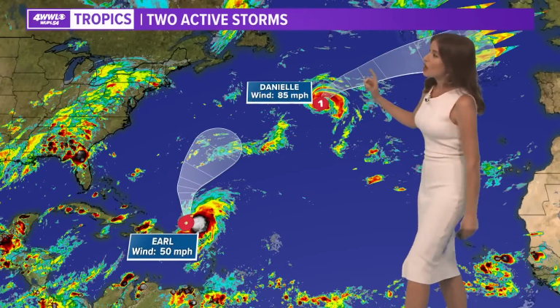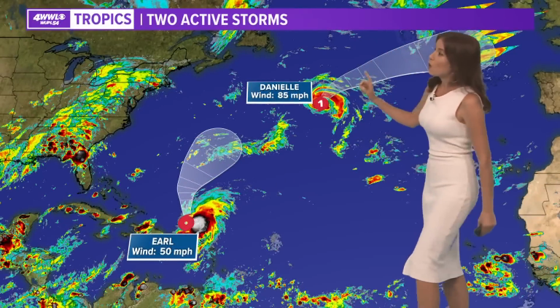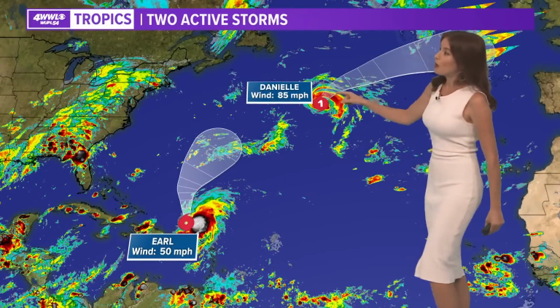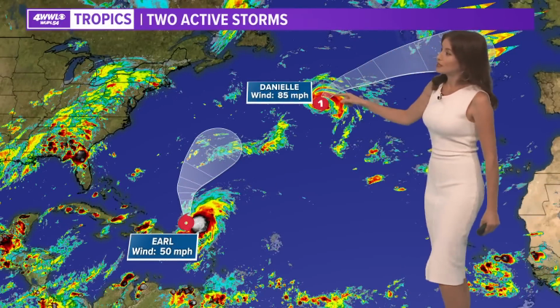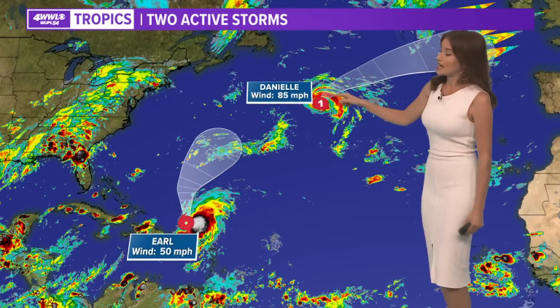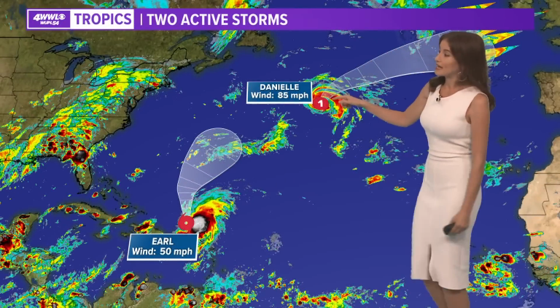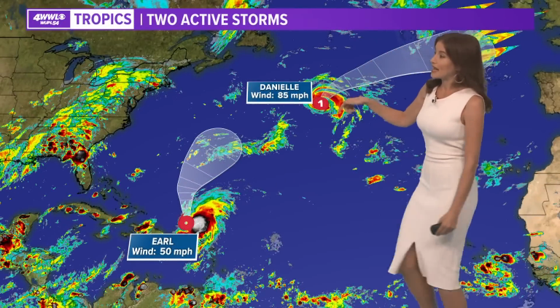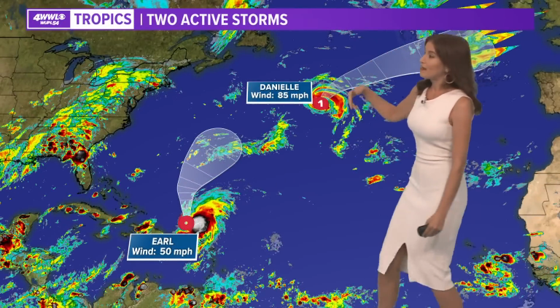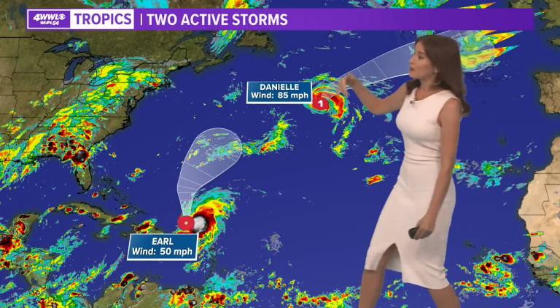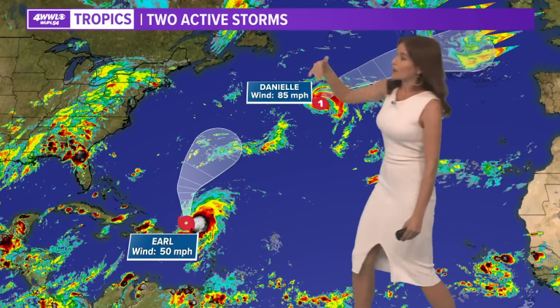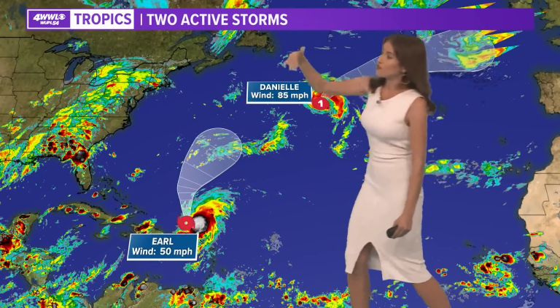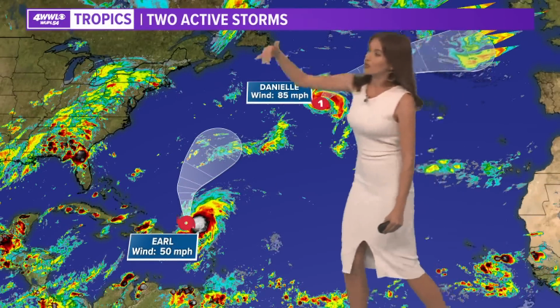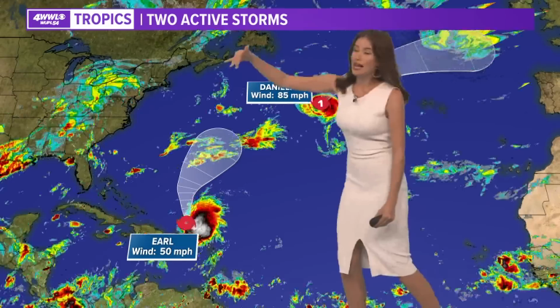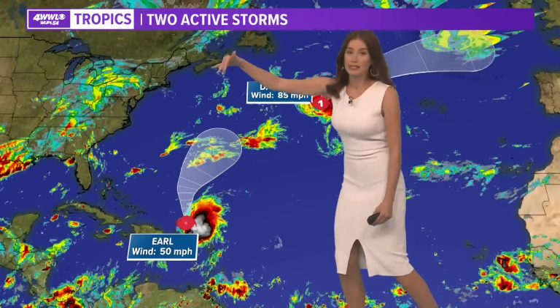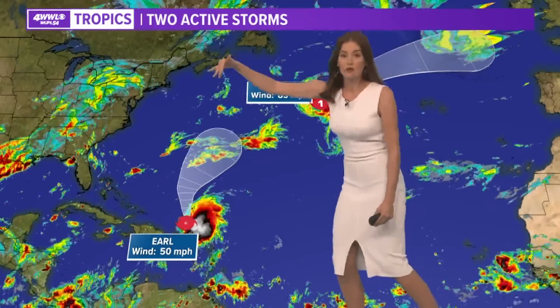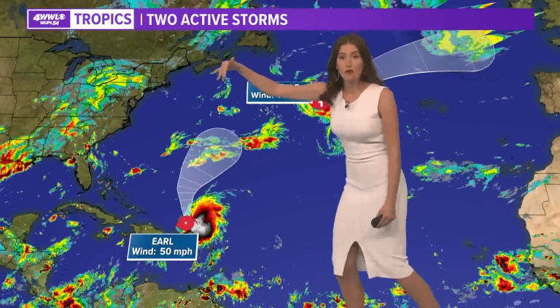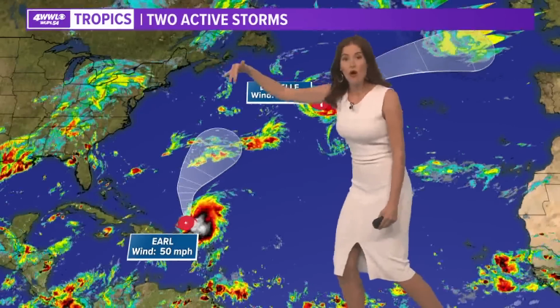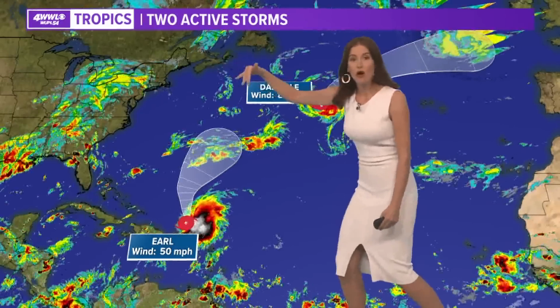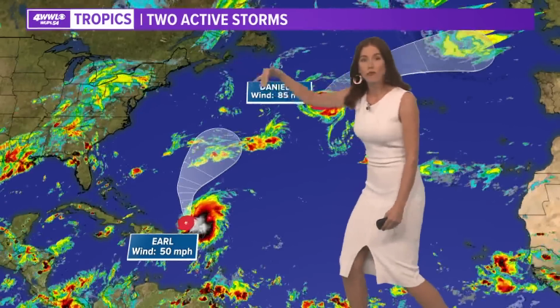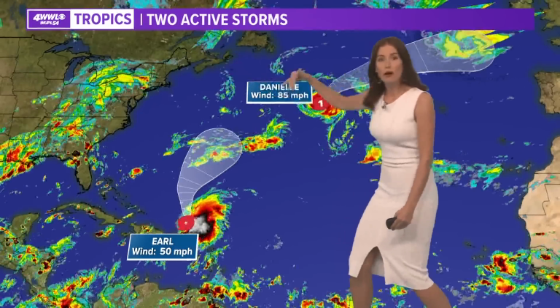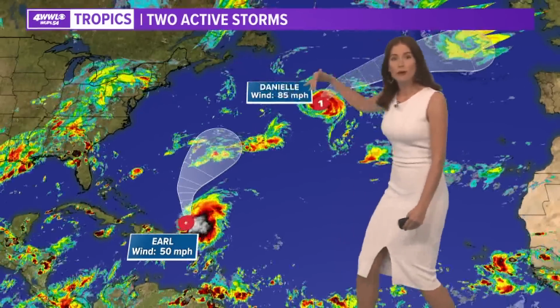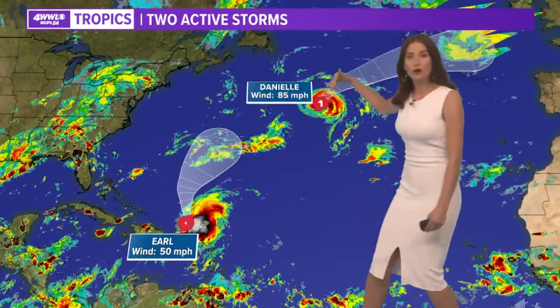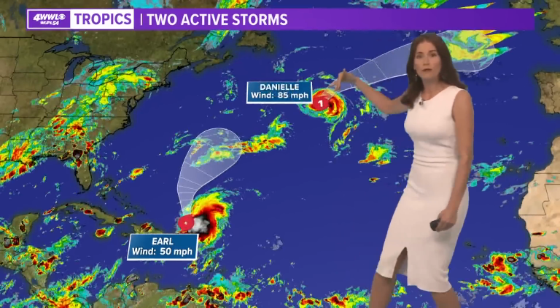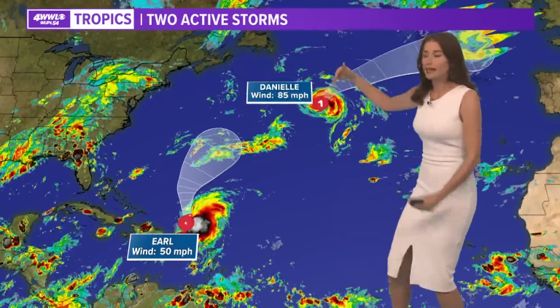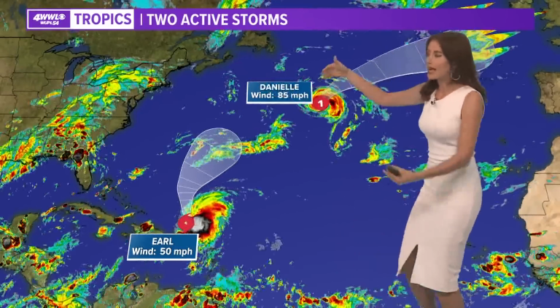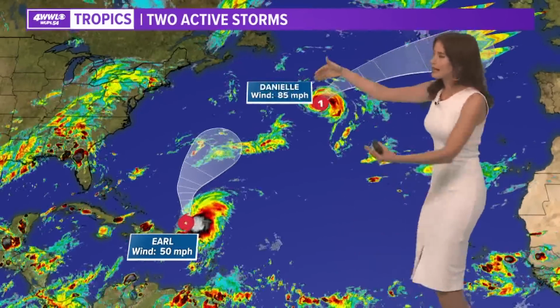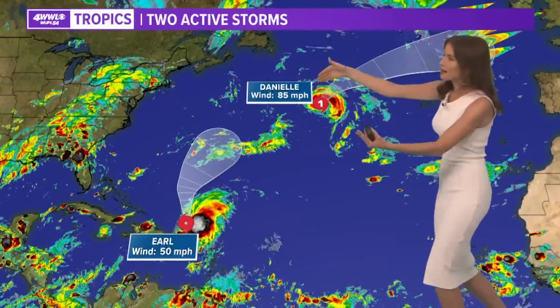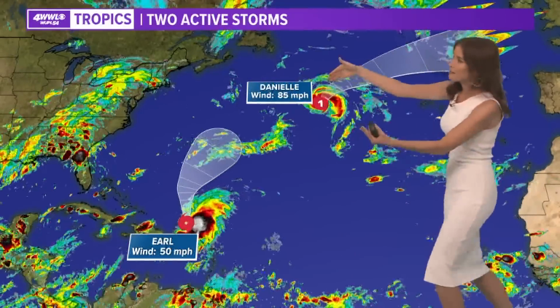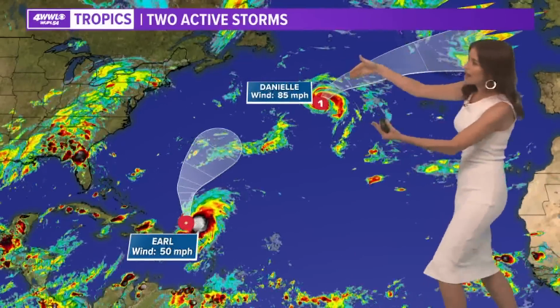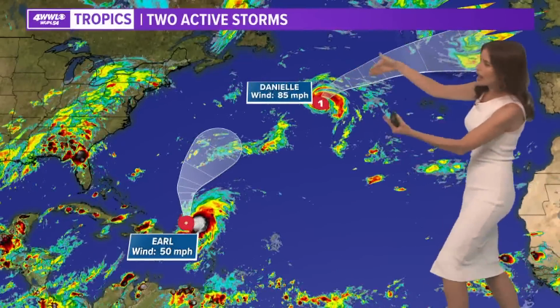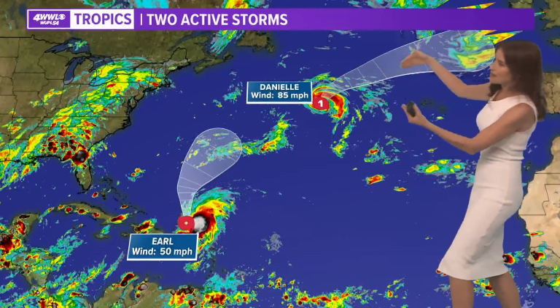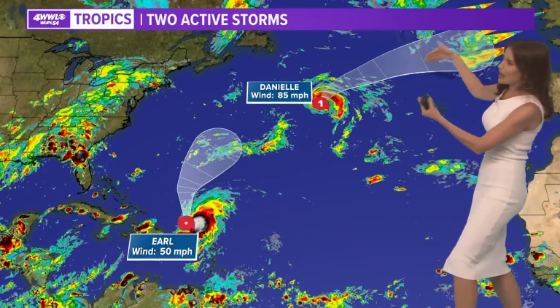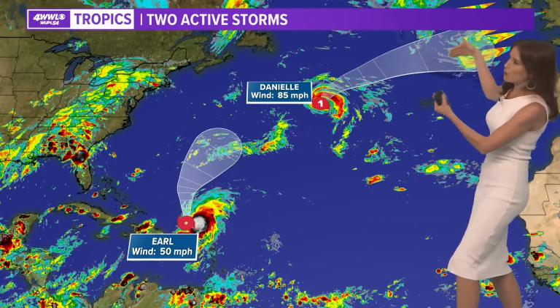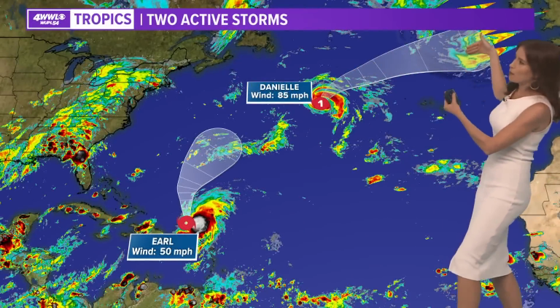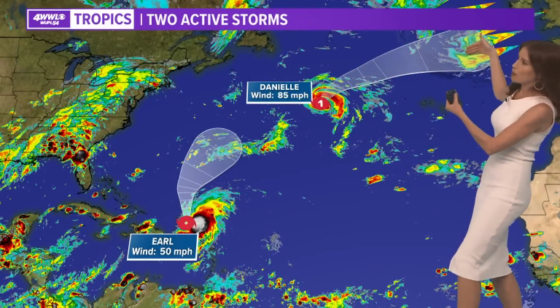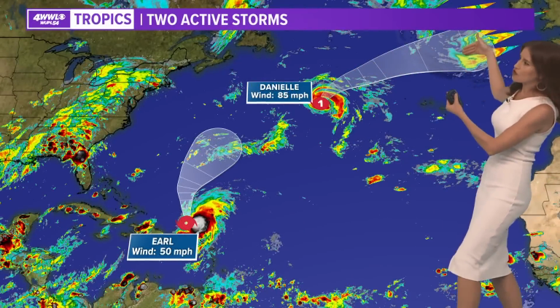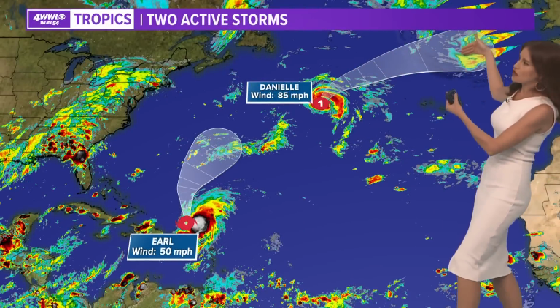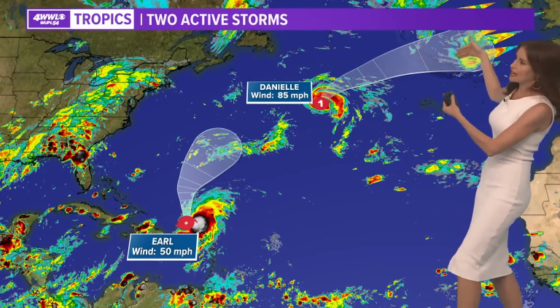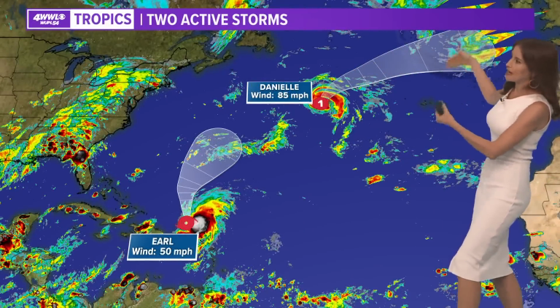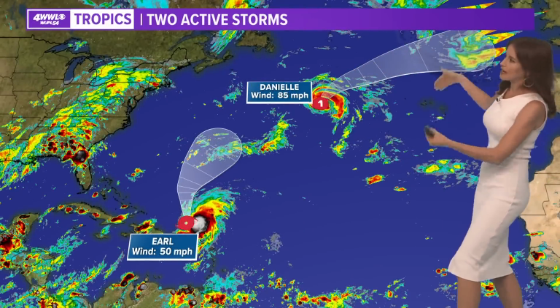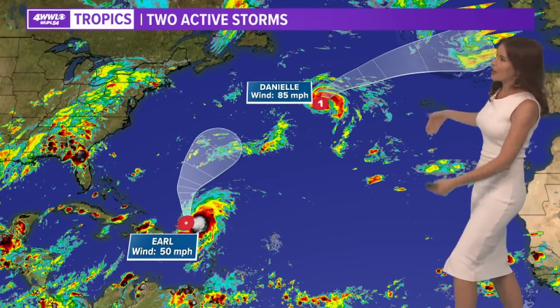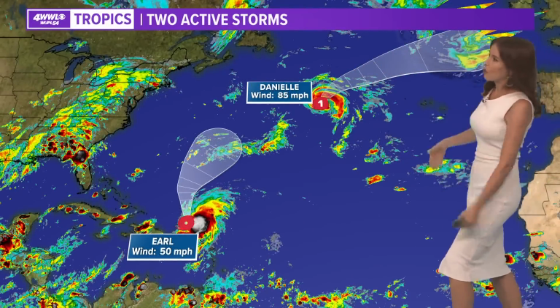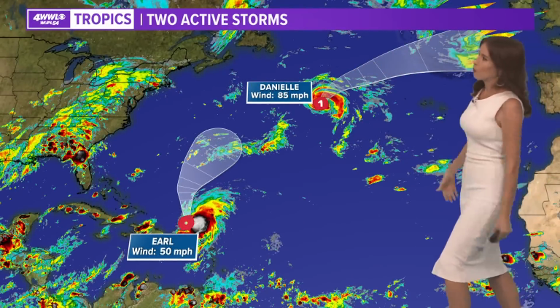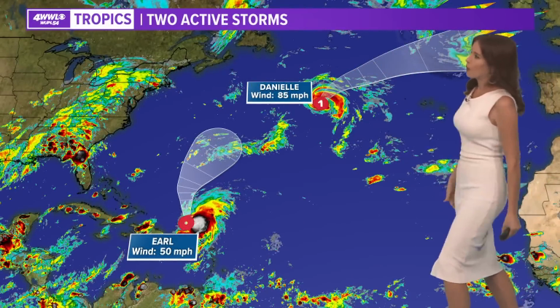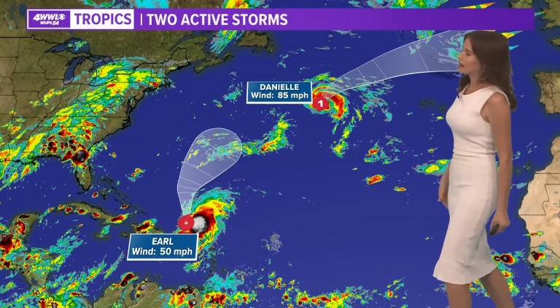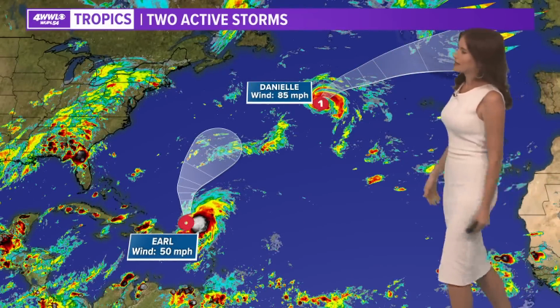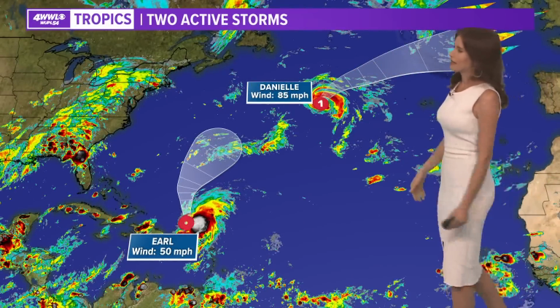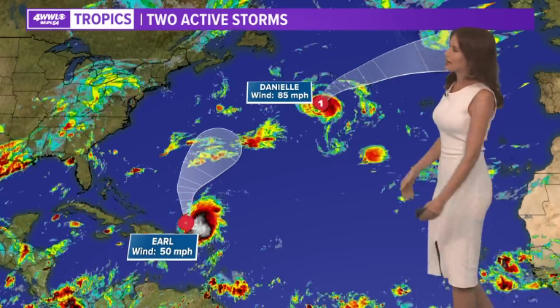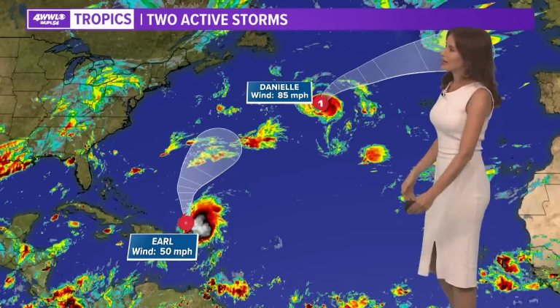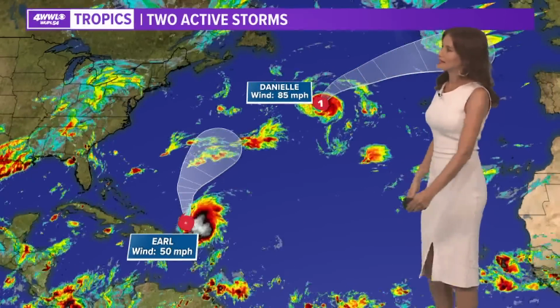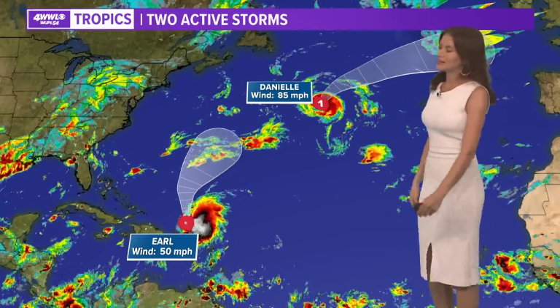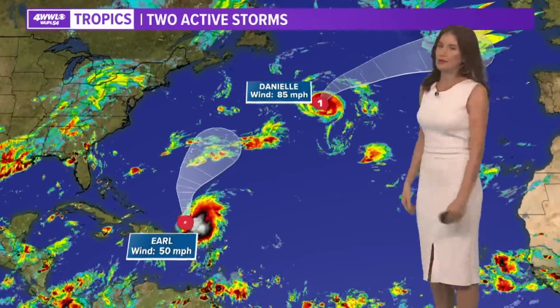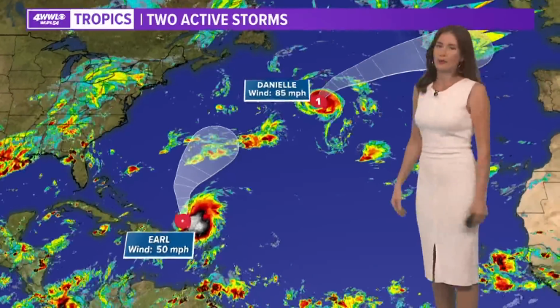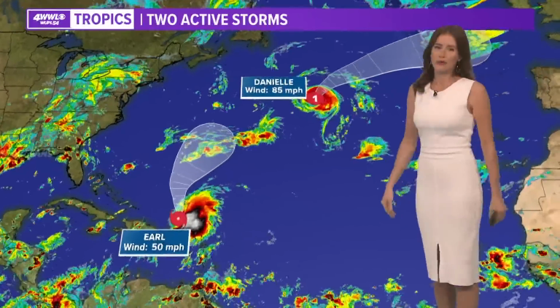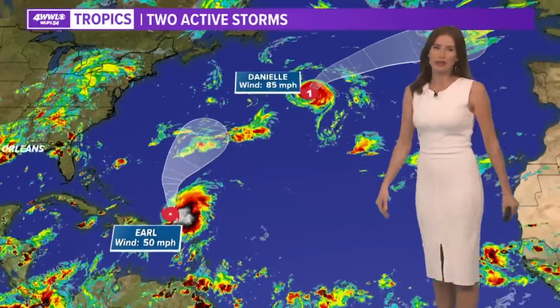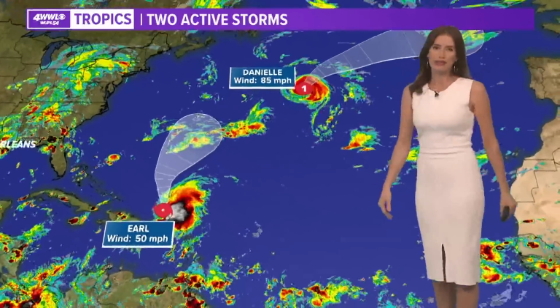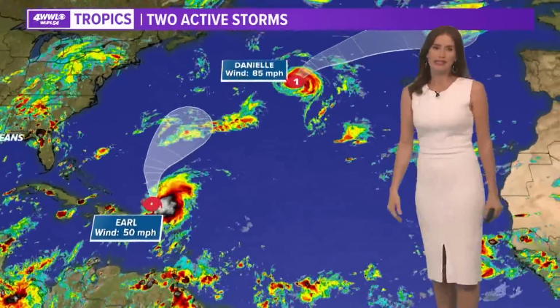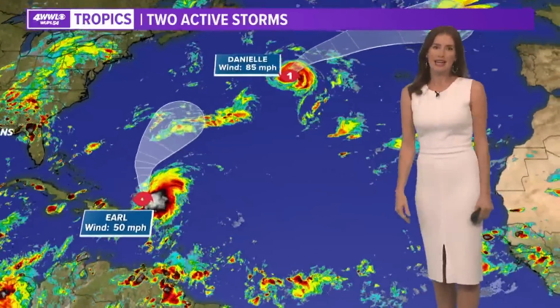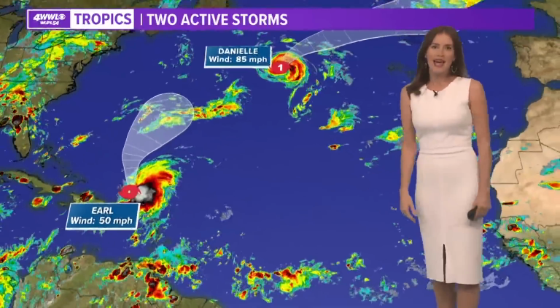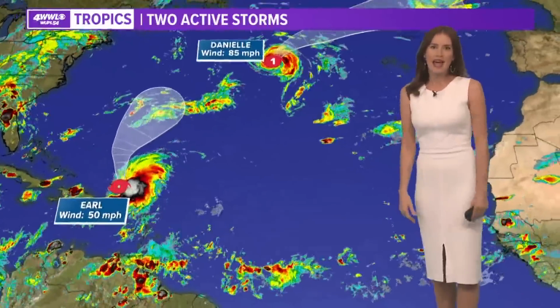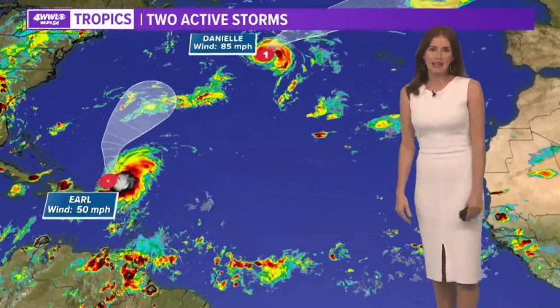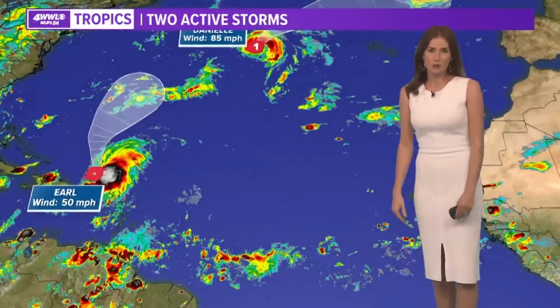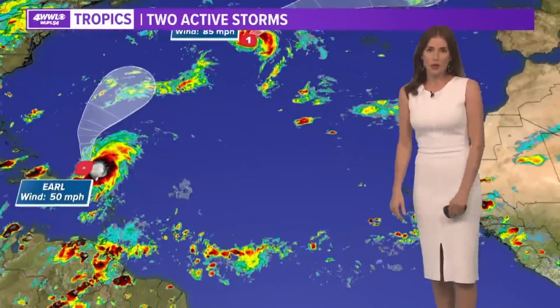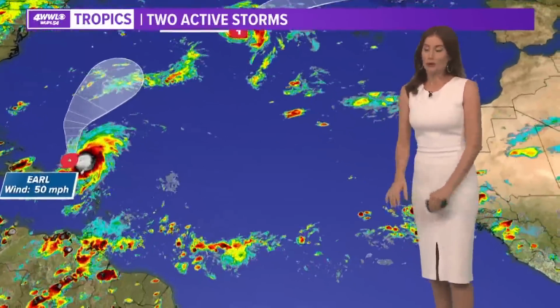Meanwhile, Danielle will eventually have a trough coming off of Canada, and that will push Danielle way to the east-northeast as well.